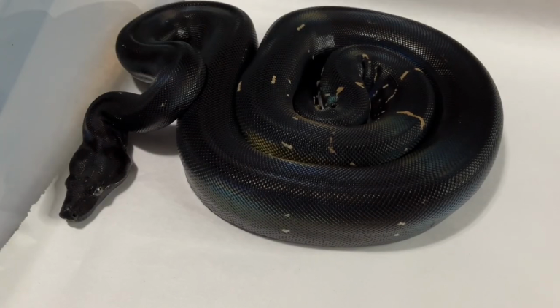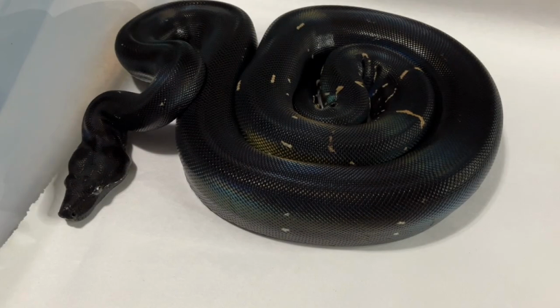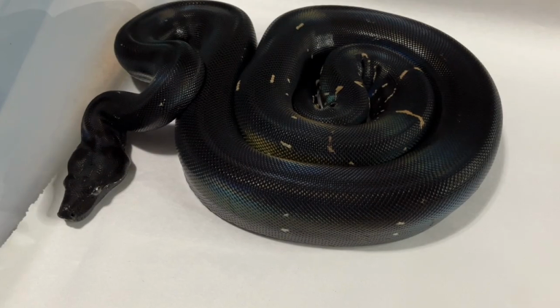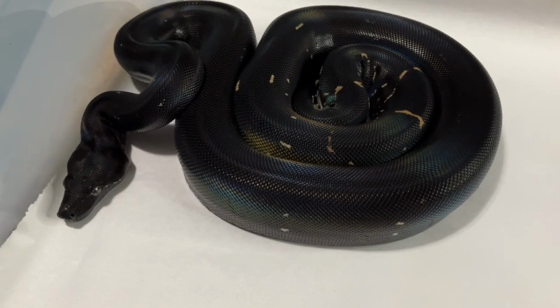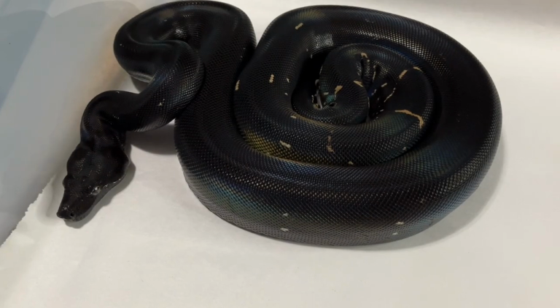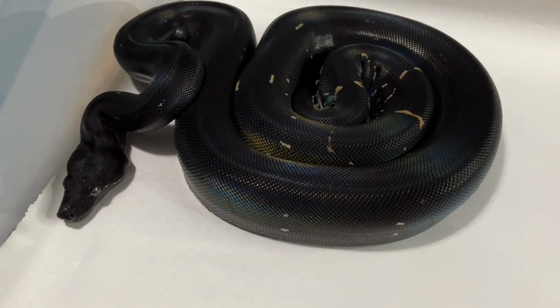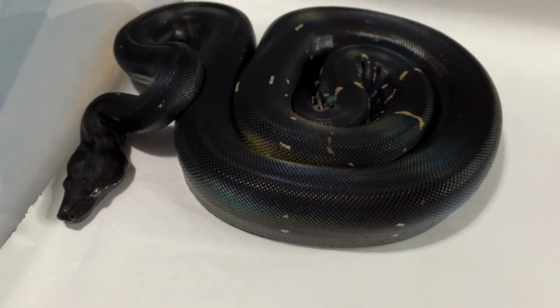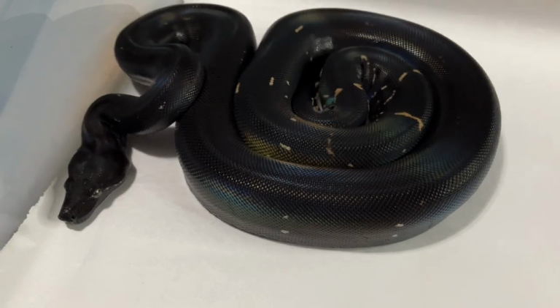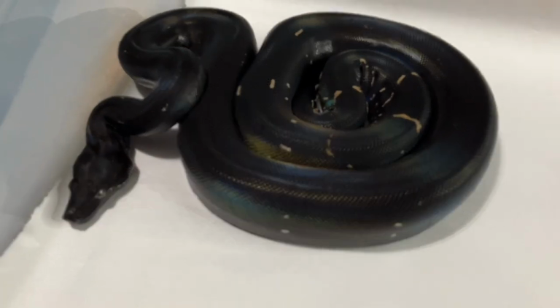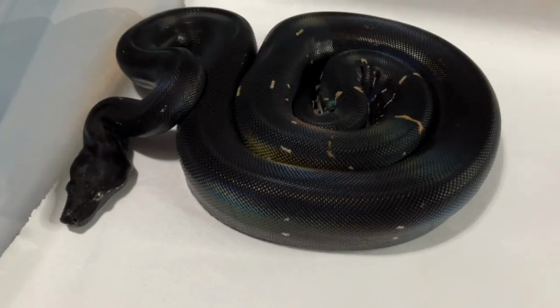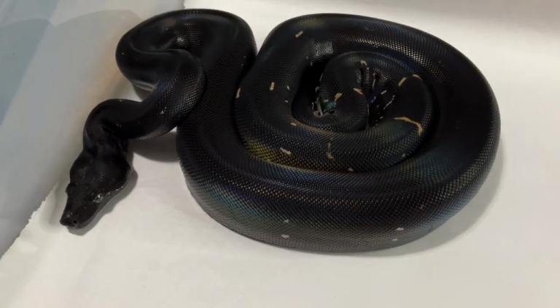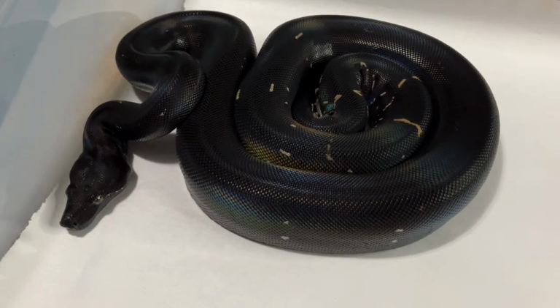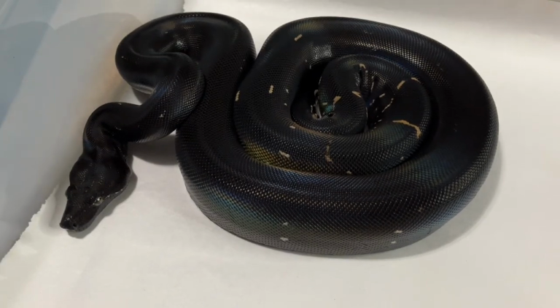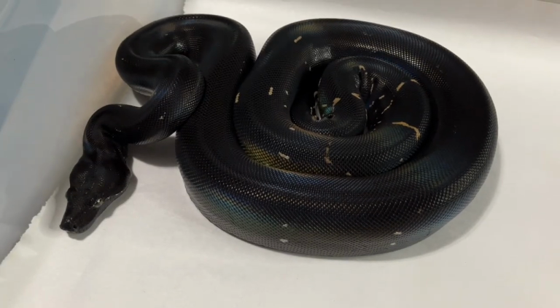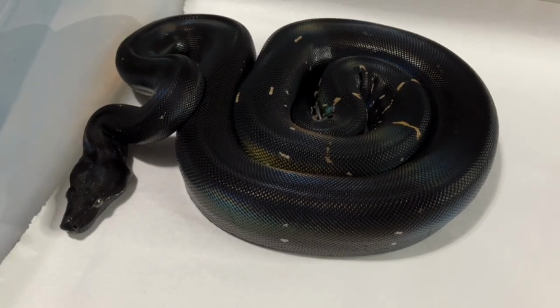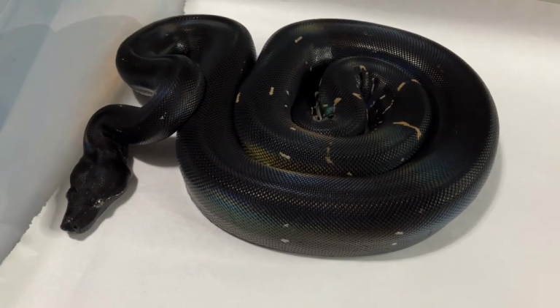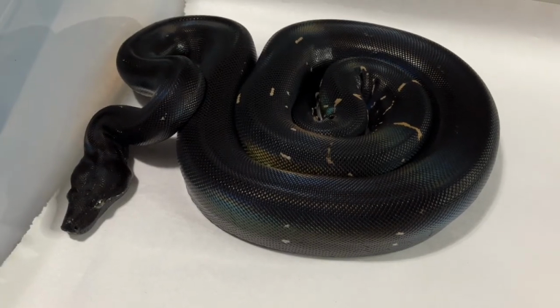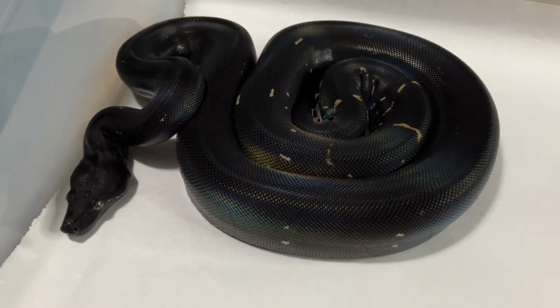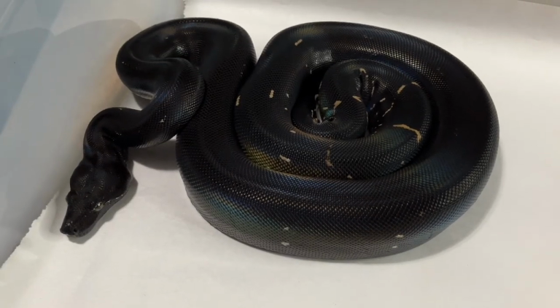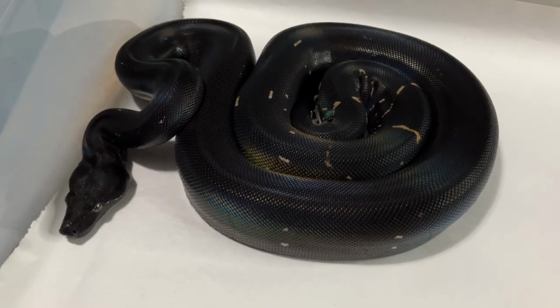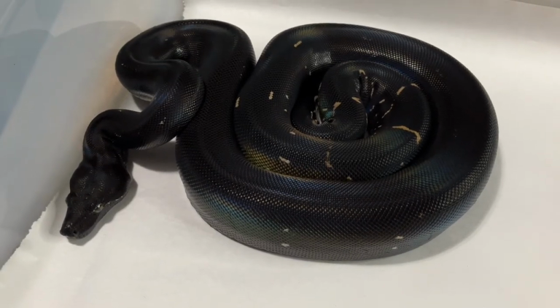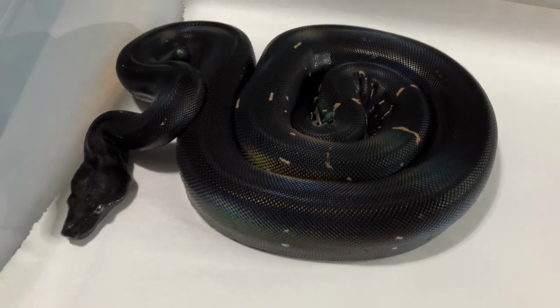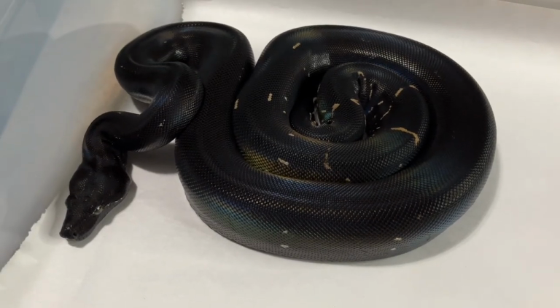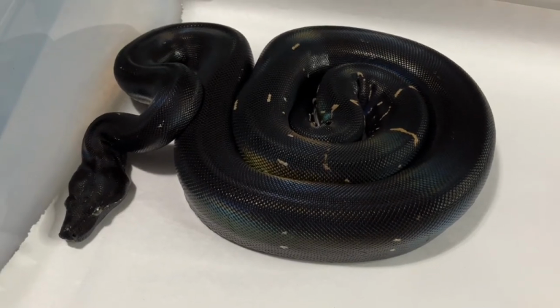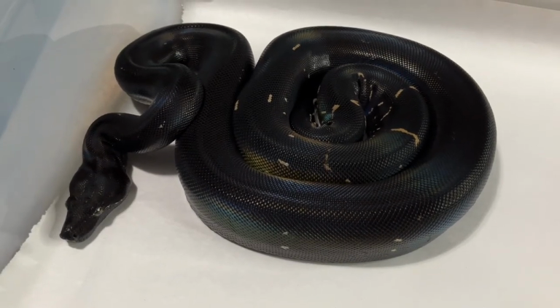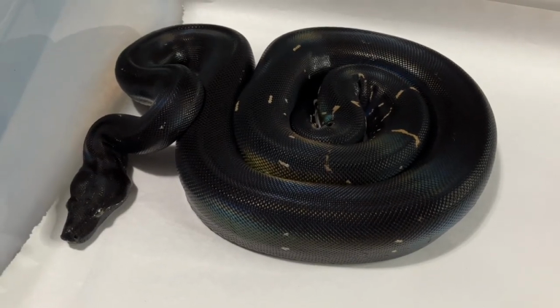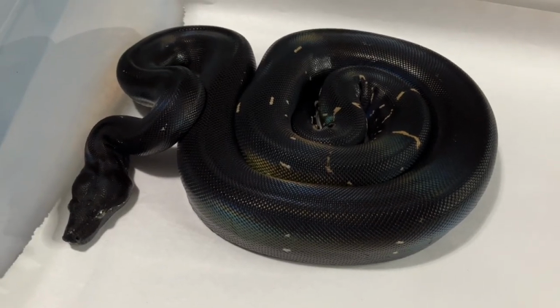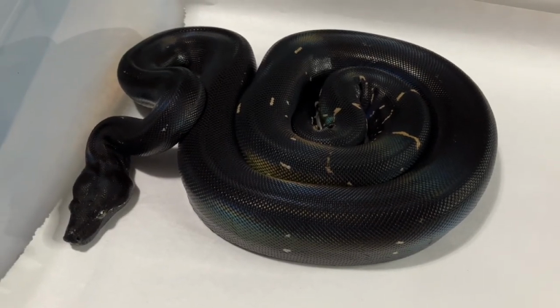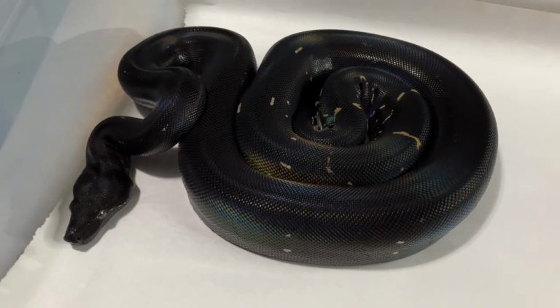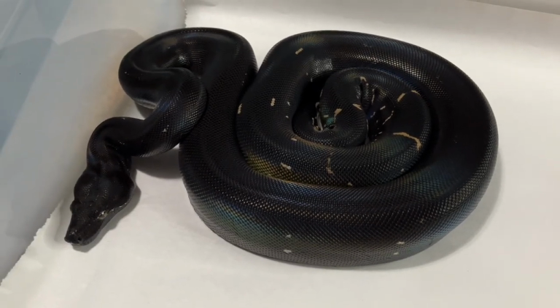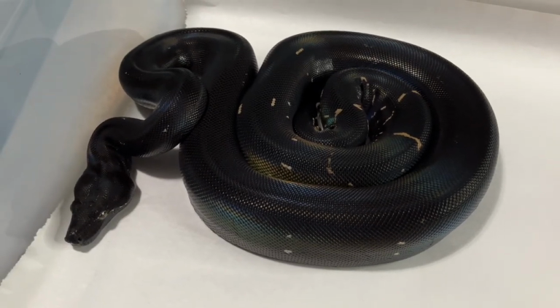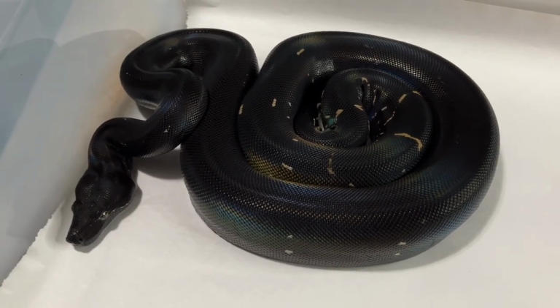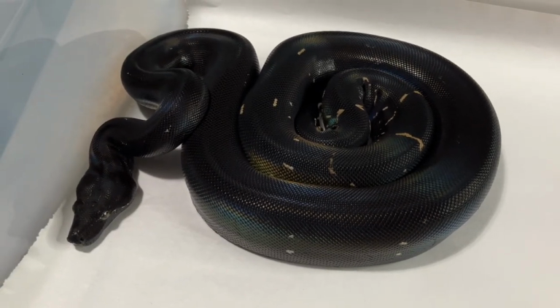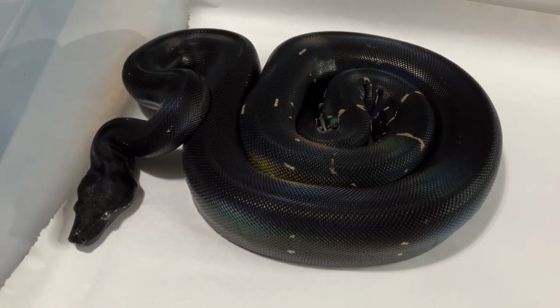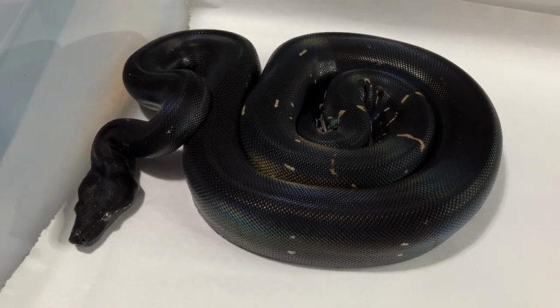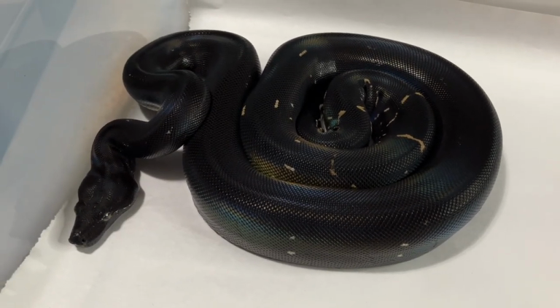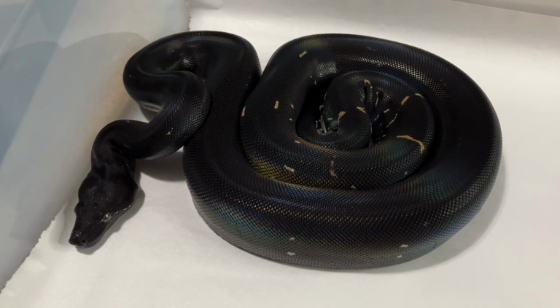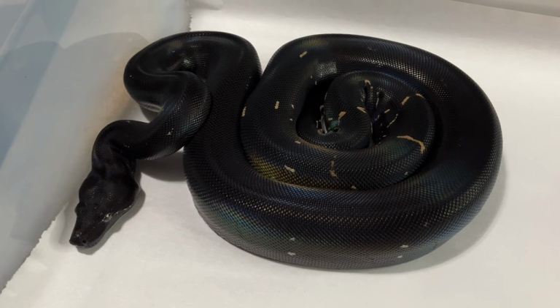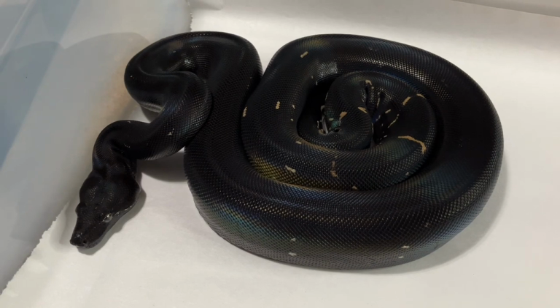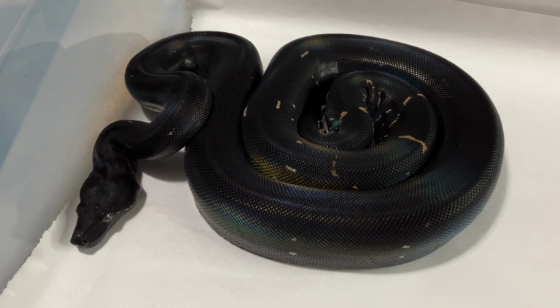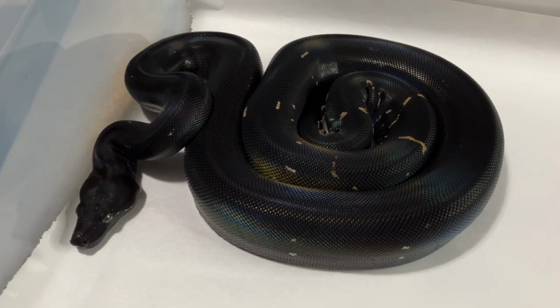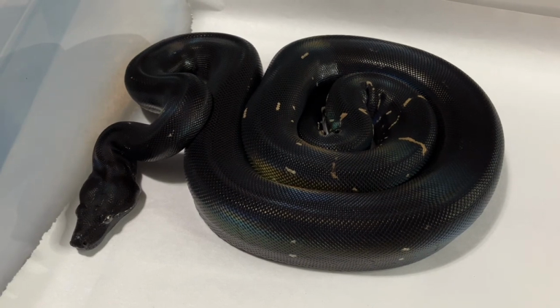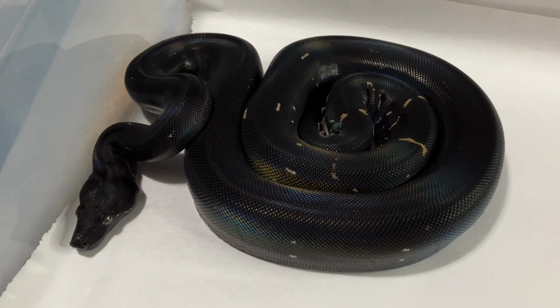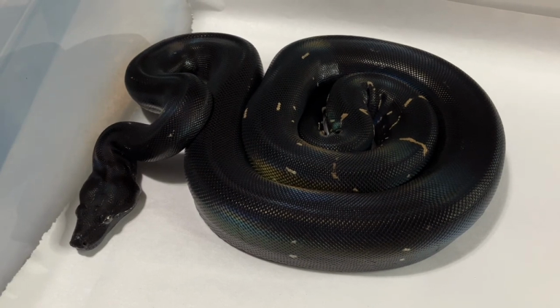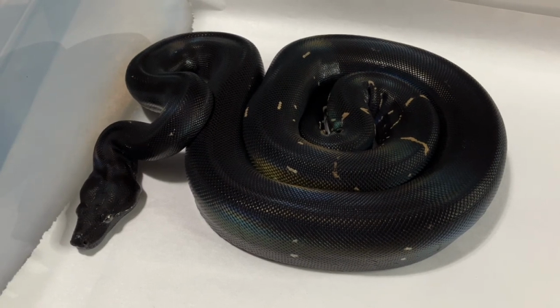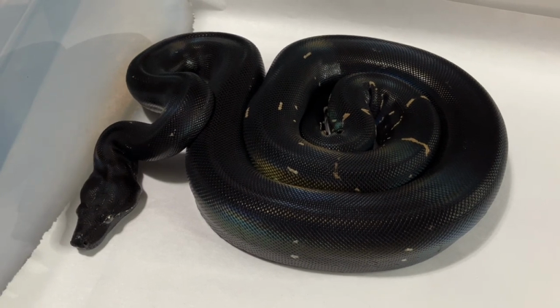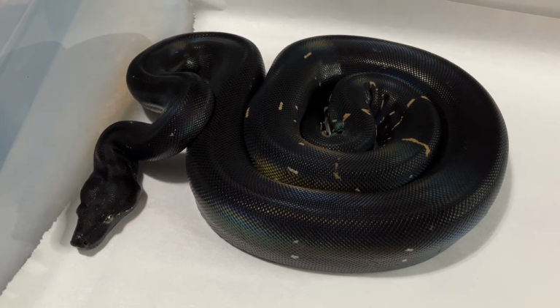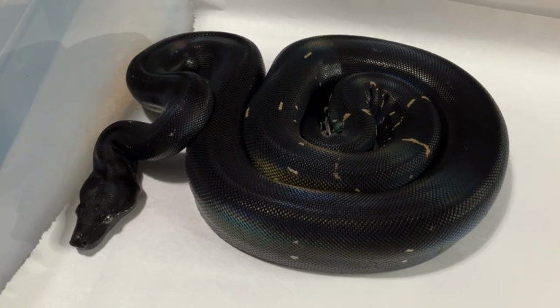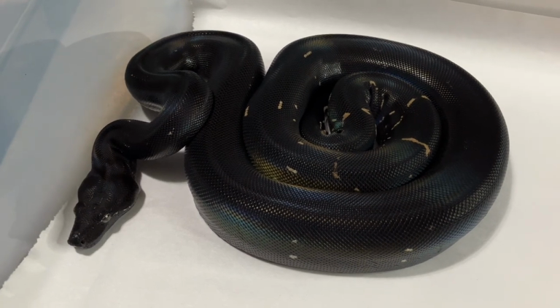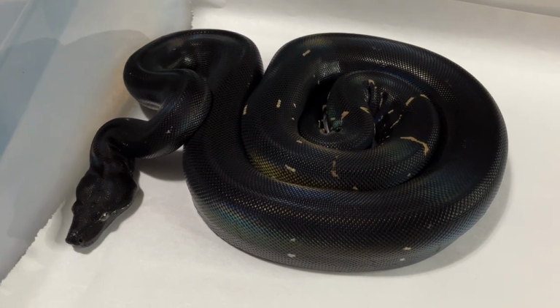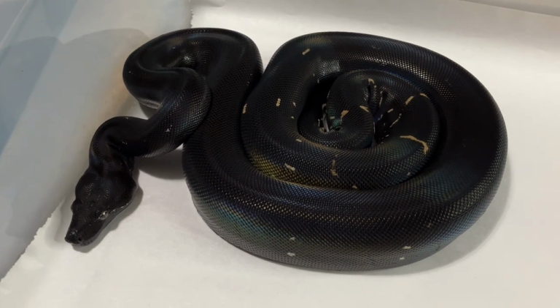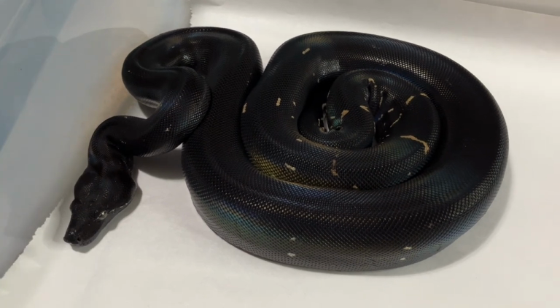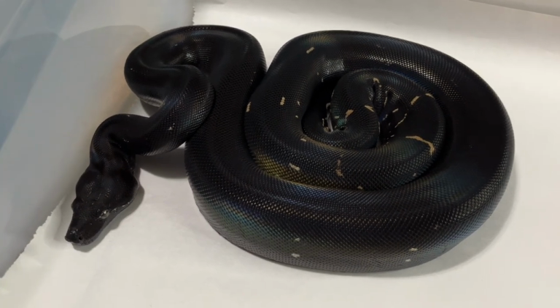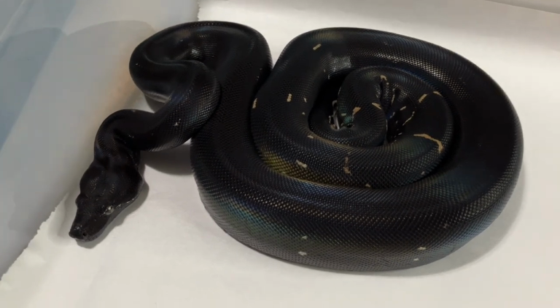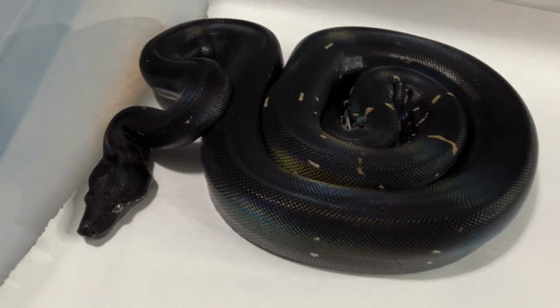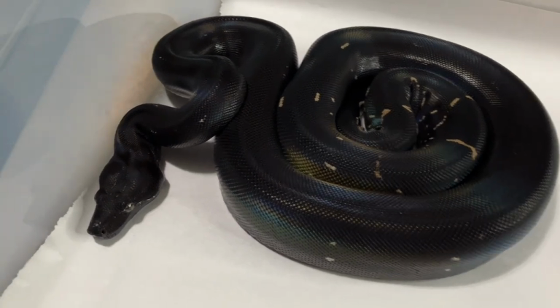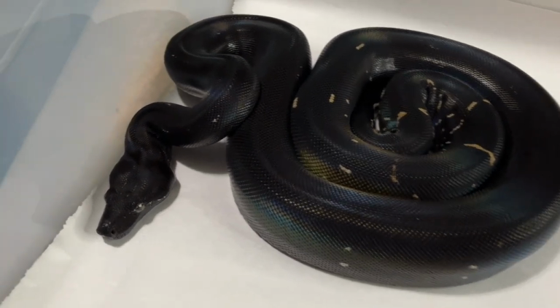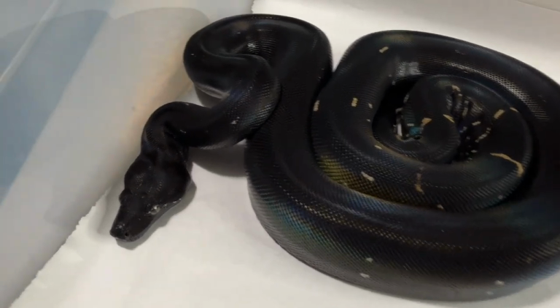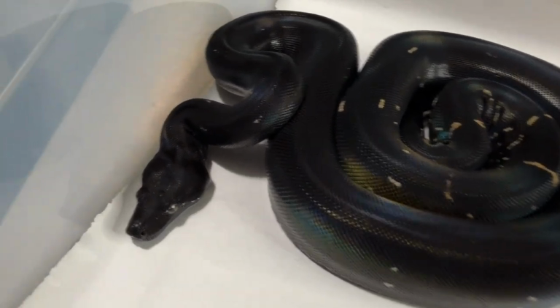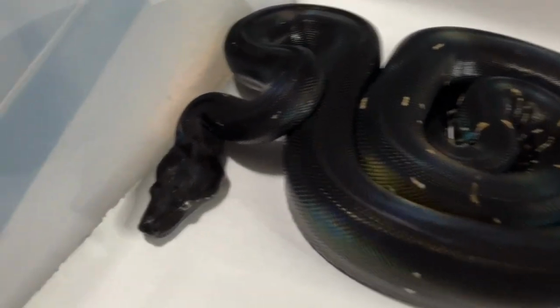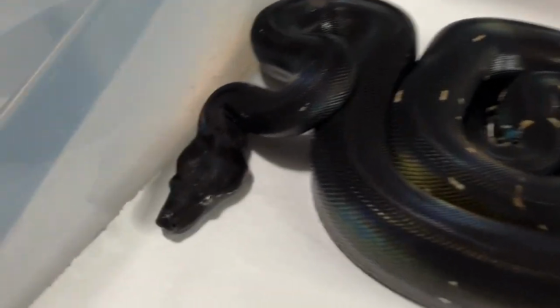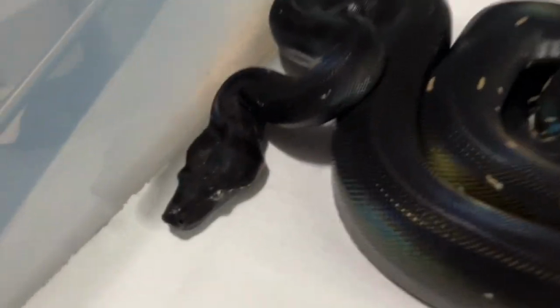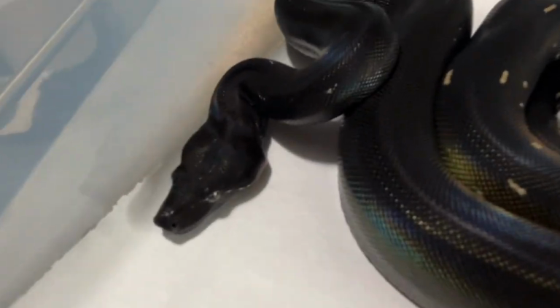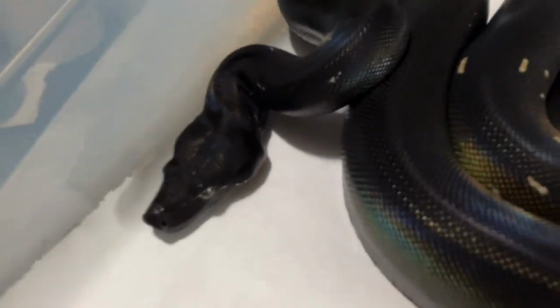Hey YouTube, this is Andrew from Snakeworks. Someone was asking for an updated video of my IMG Het Black Eyed Anery boa constrictor.